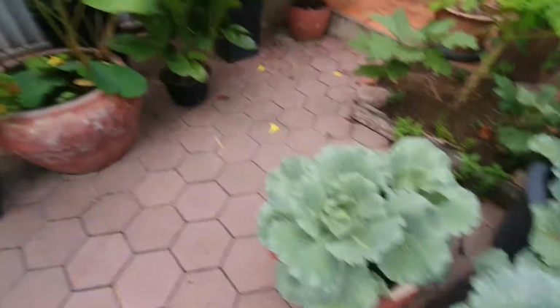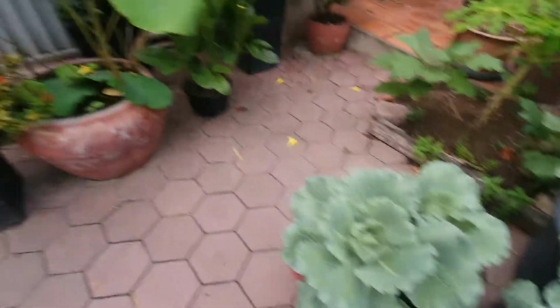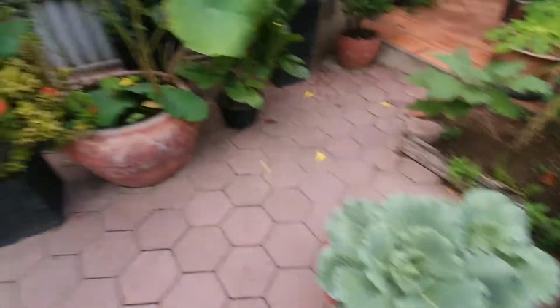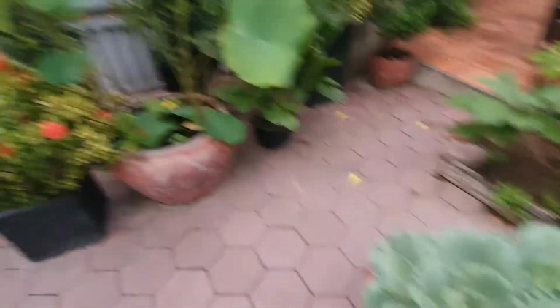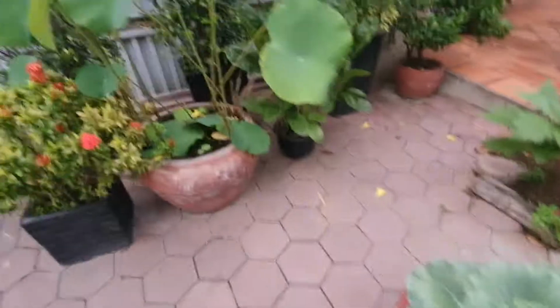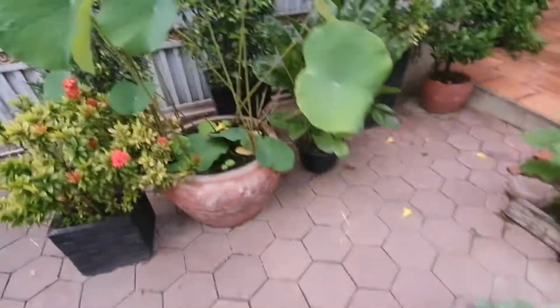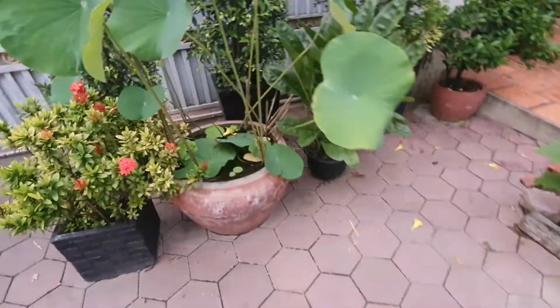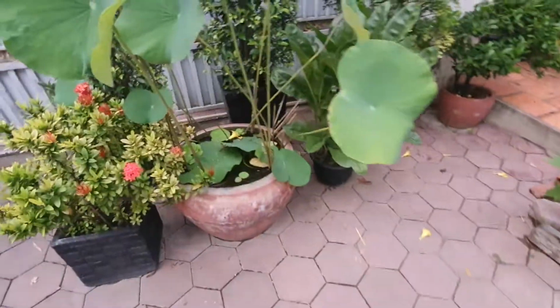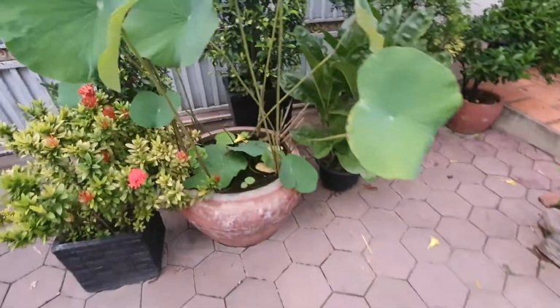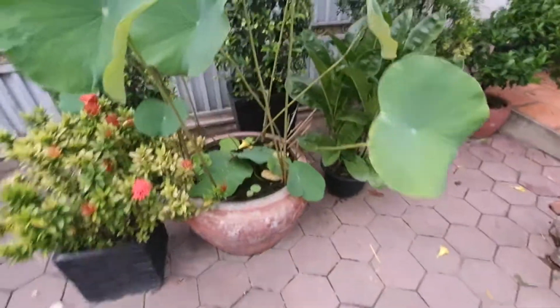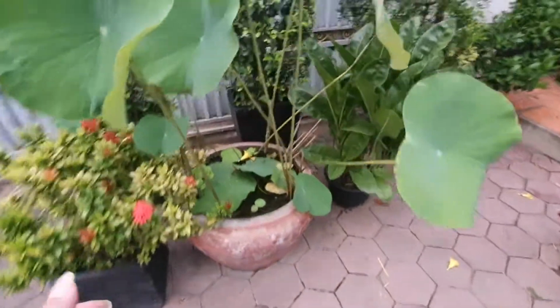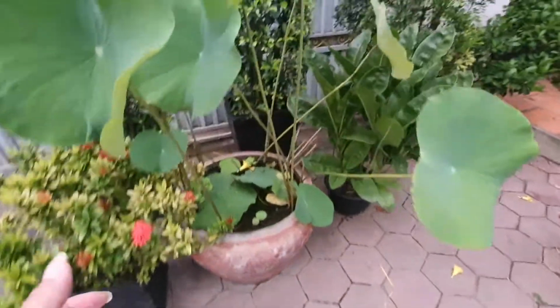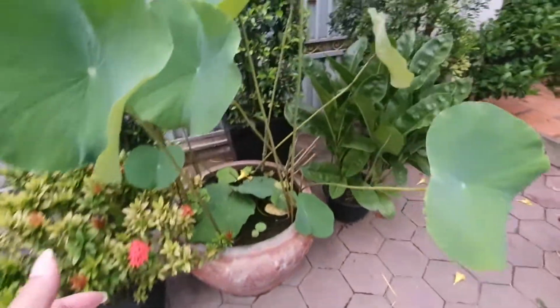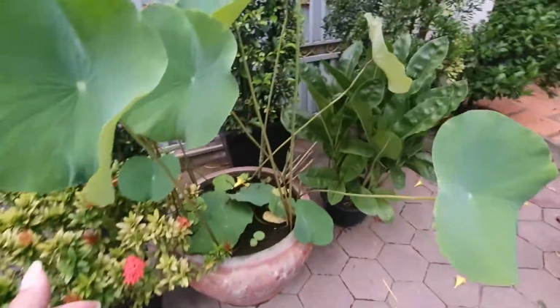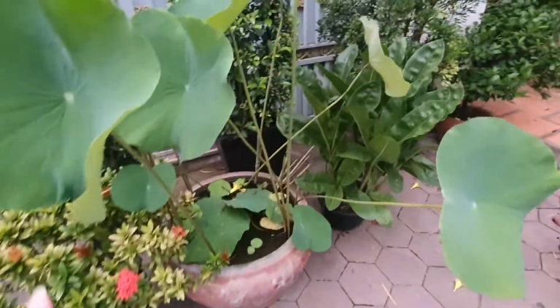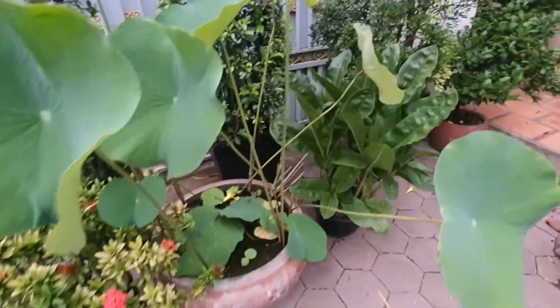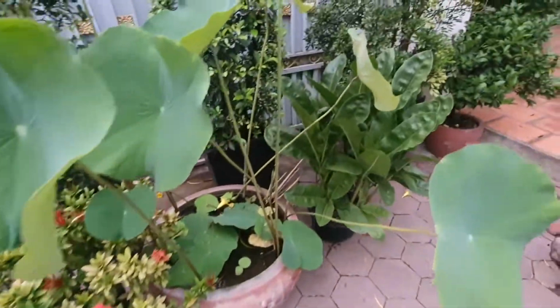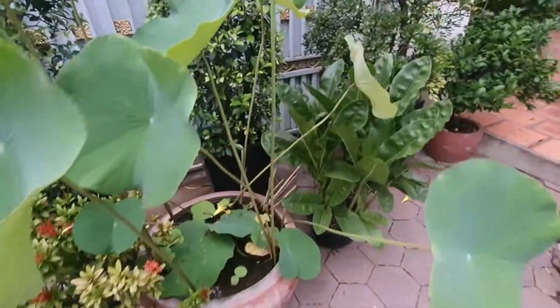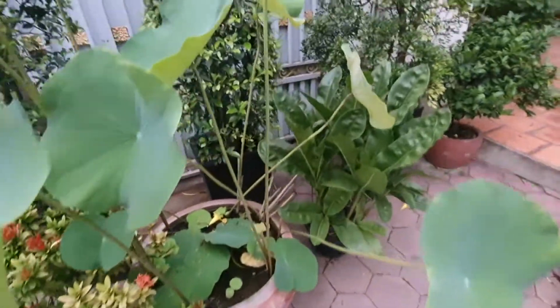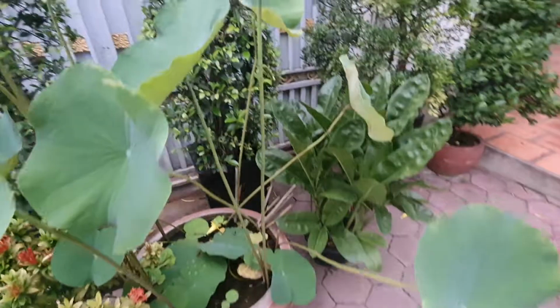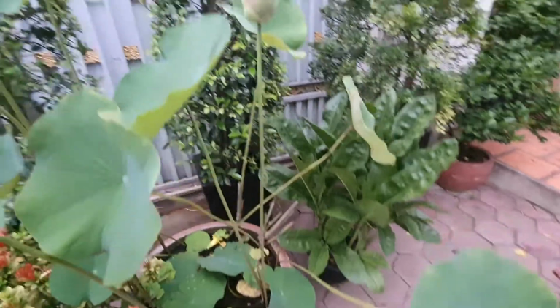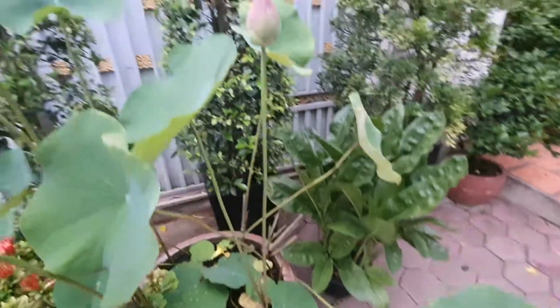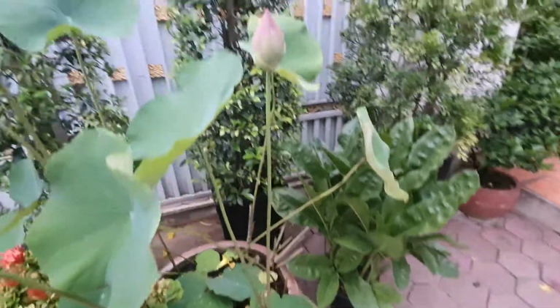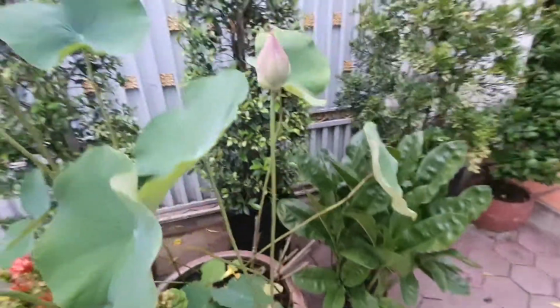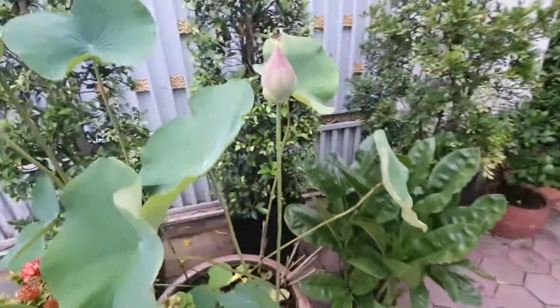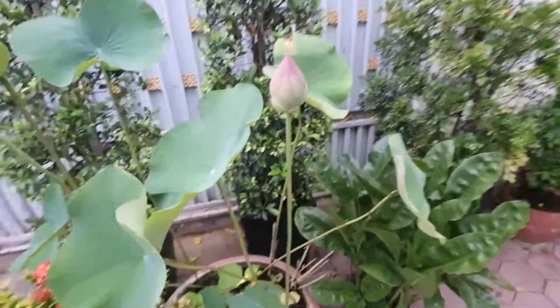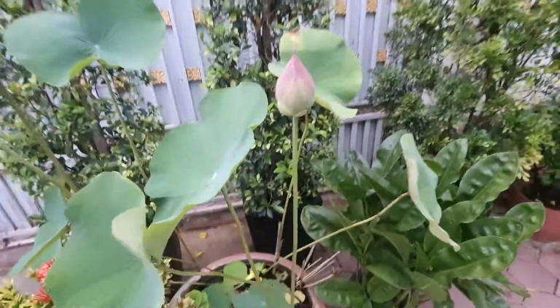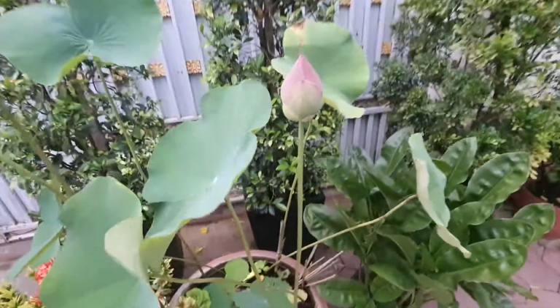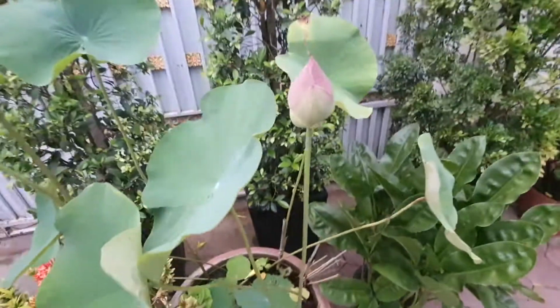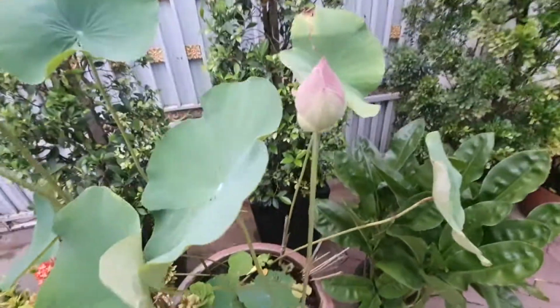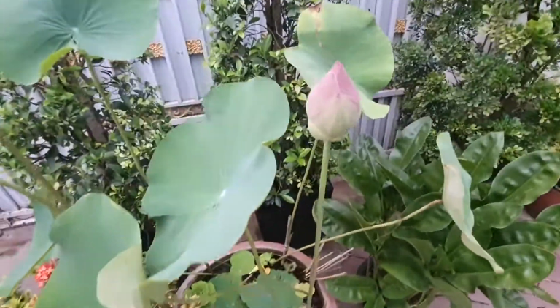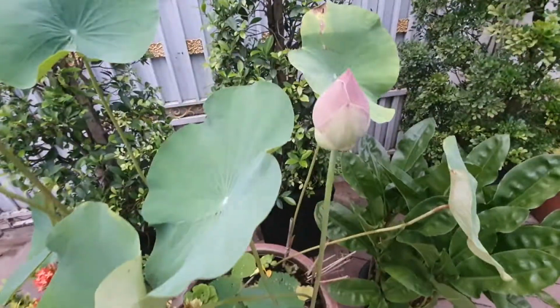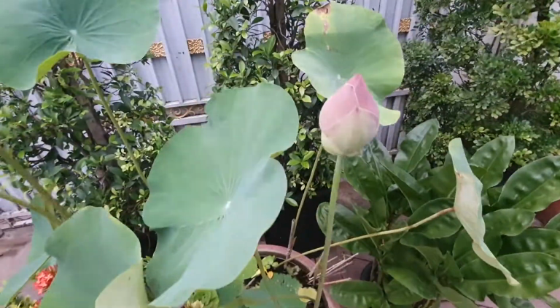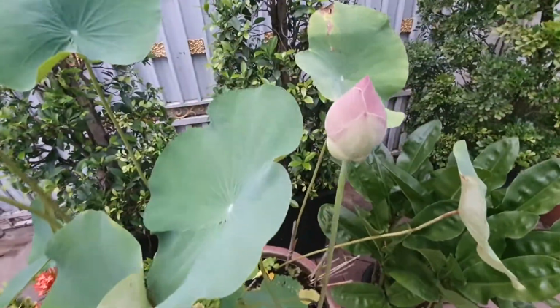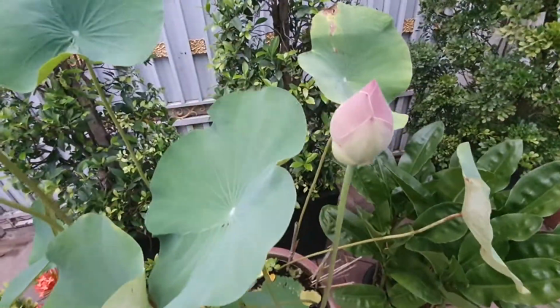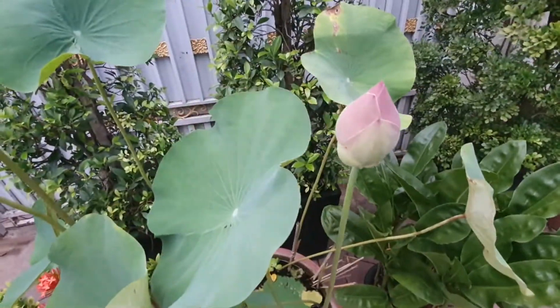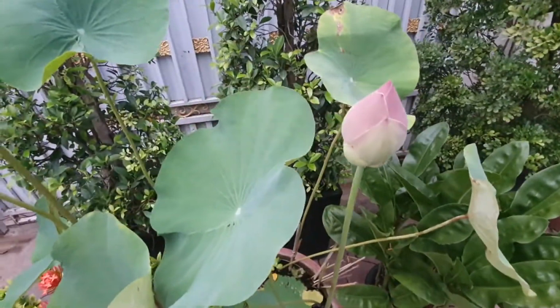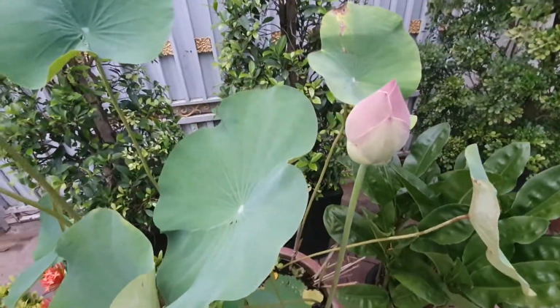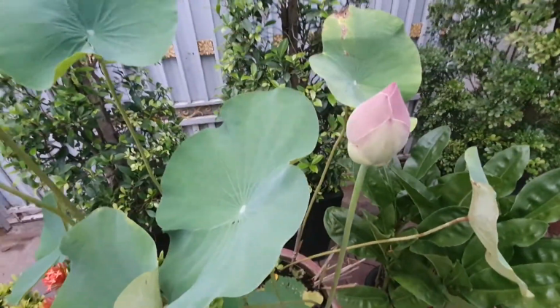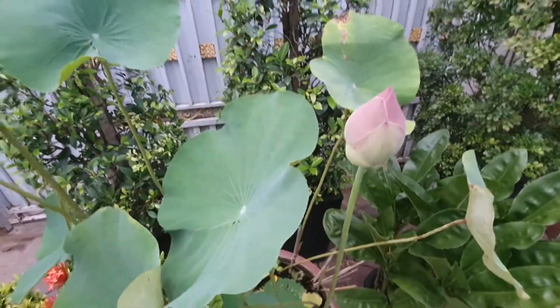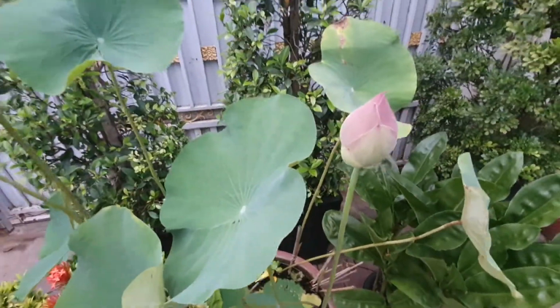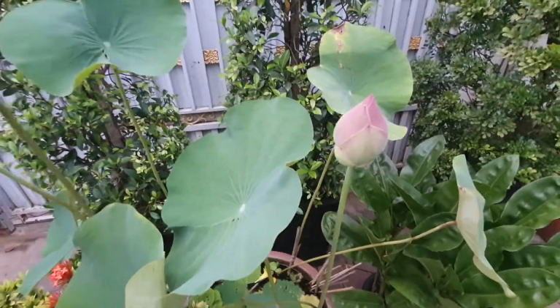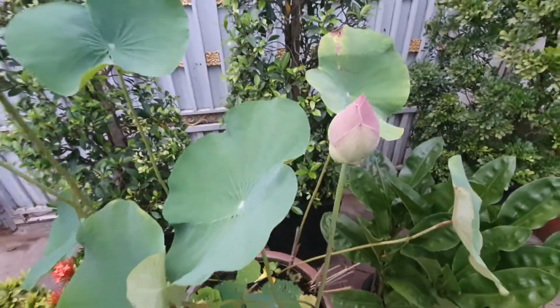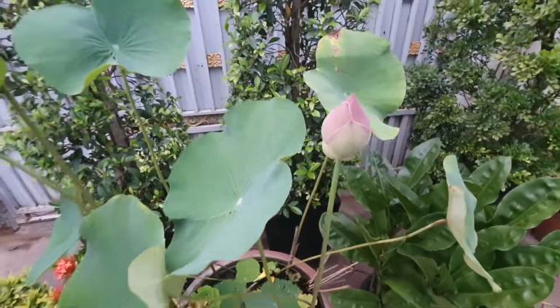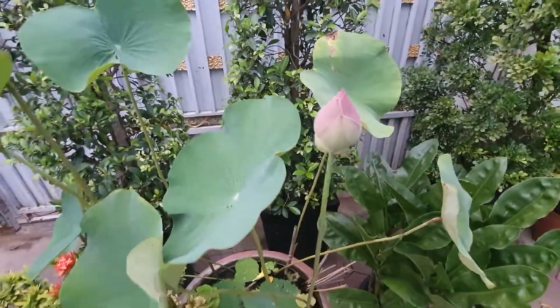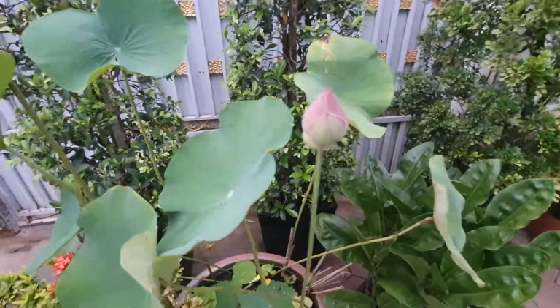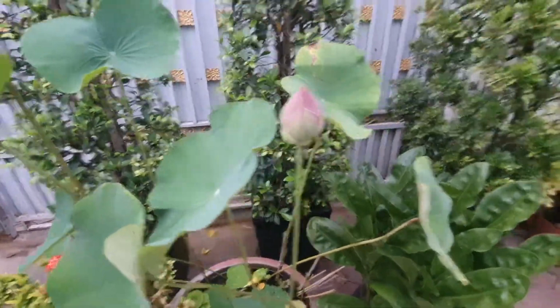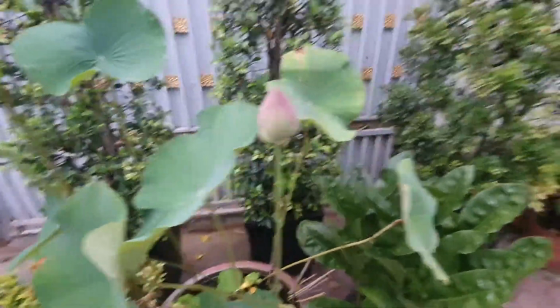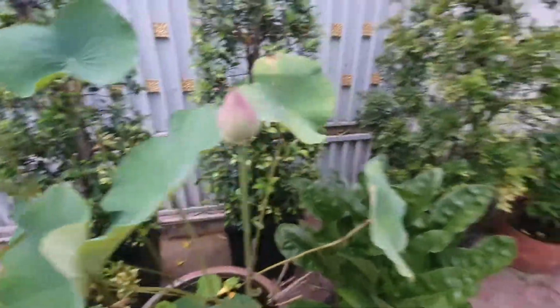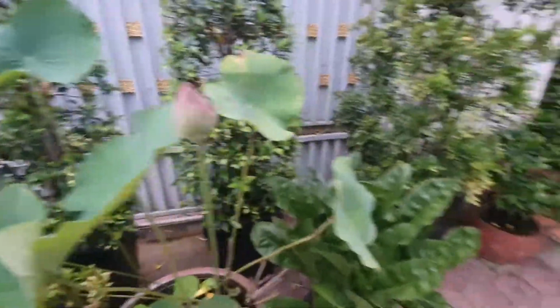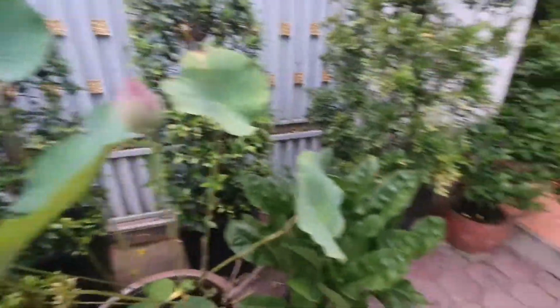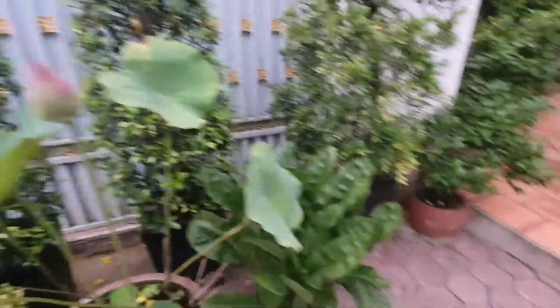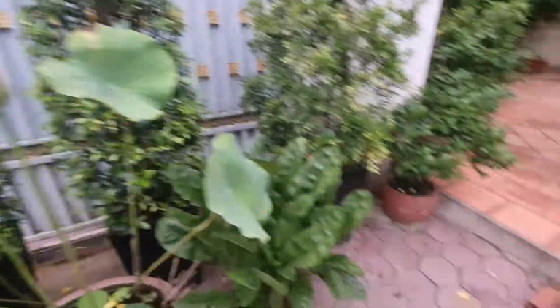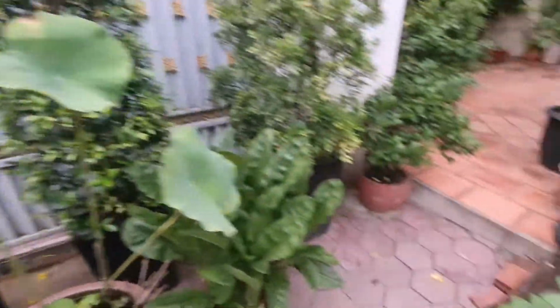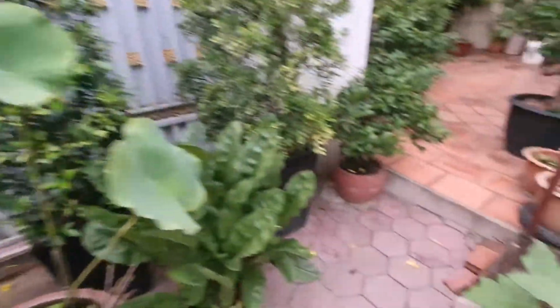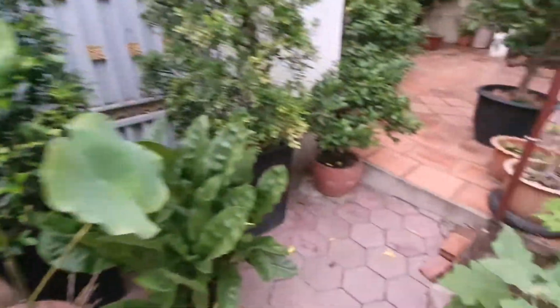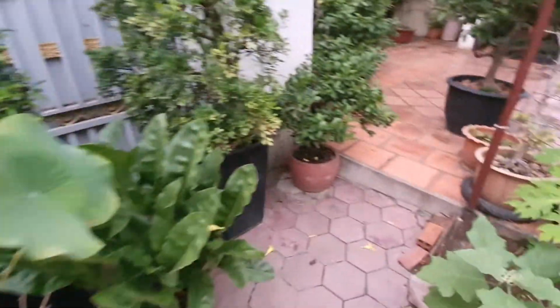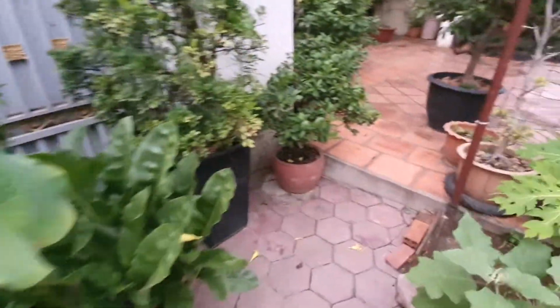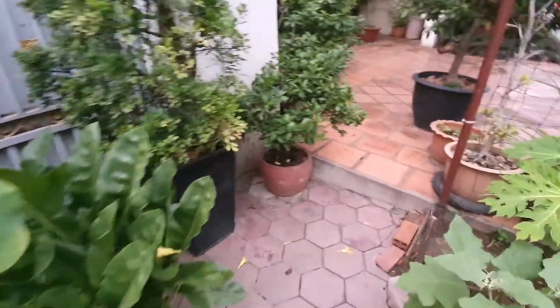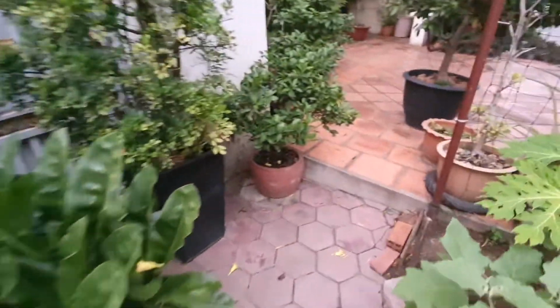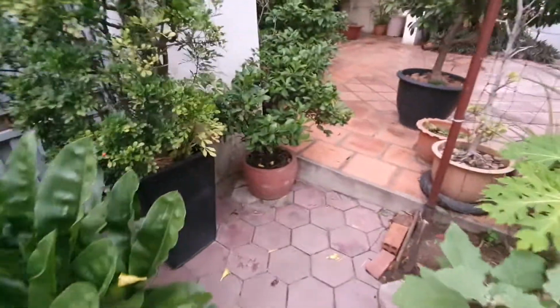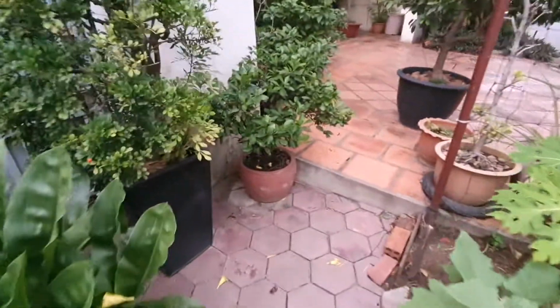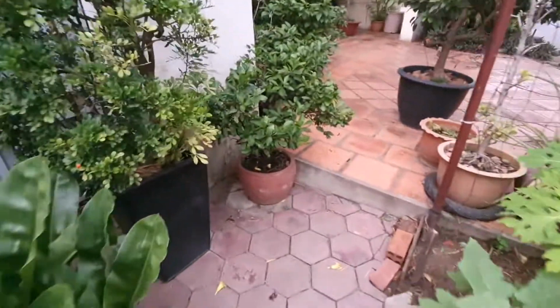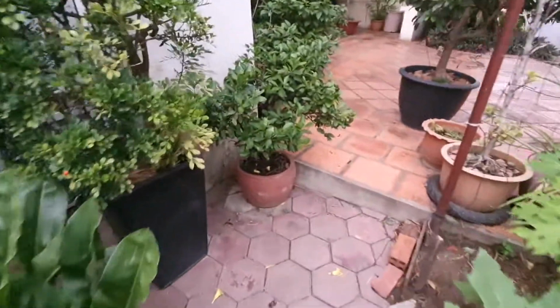And water lily. Look at this beautiful water lily, just off the coast.